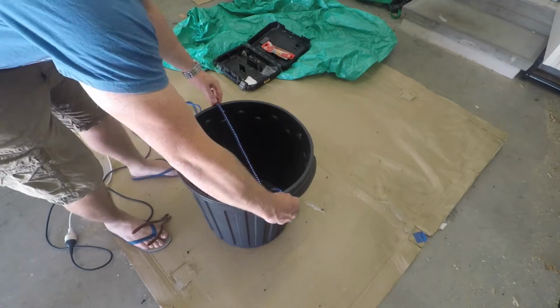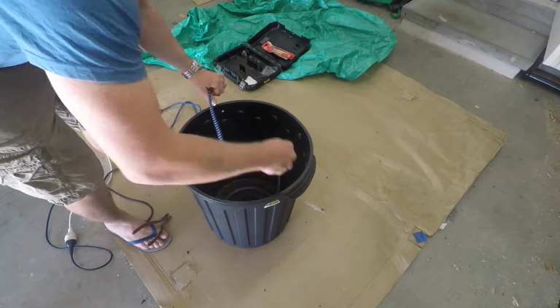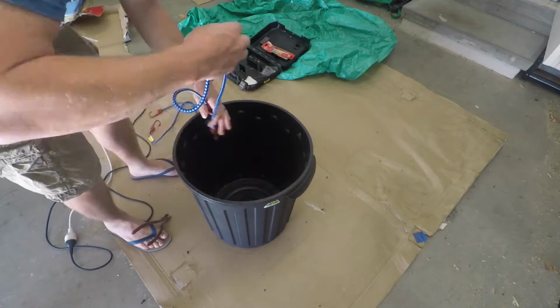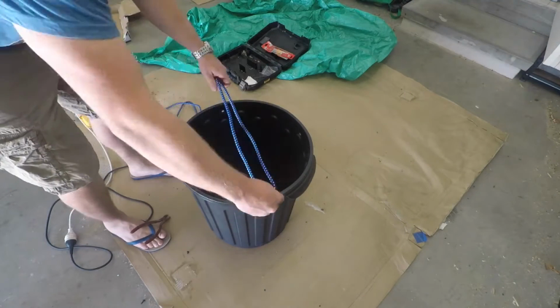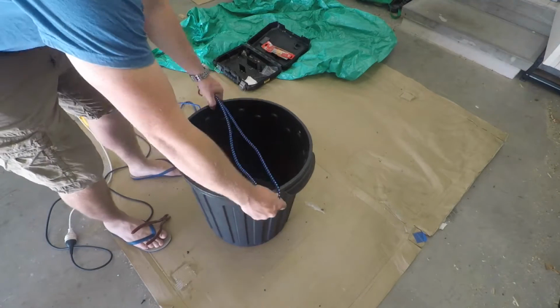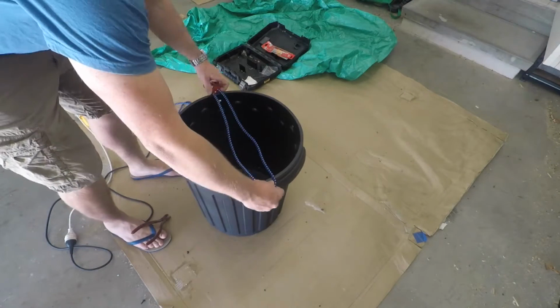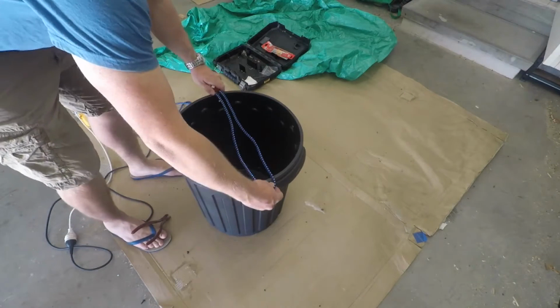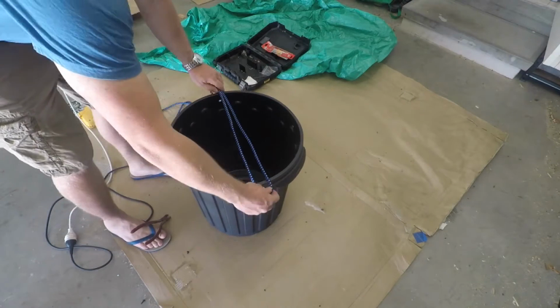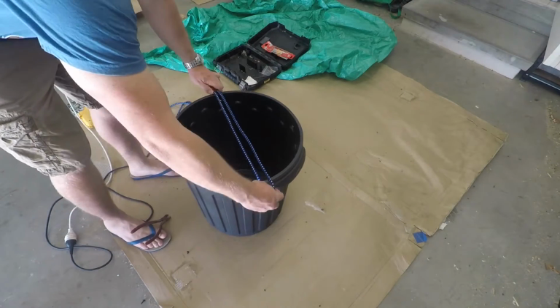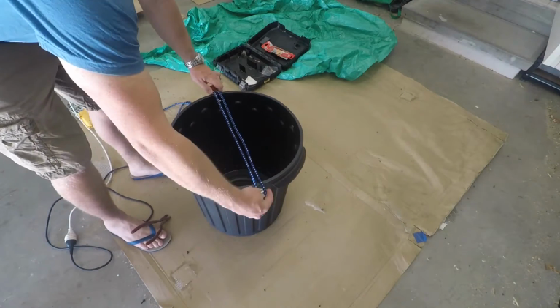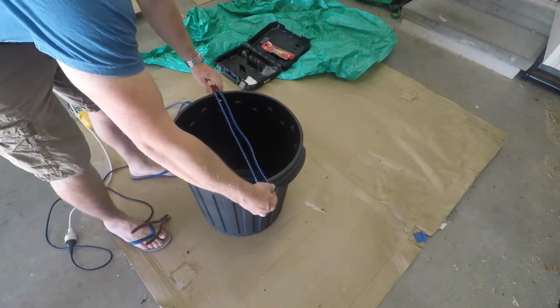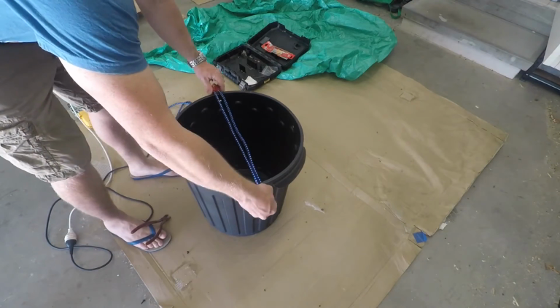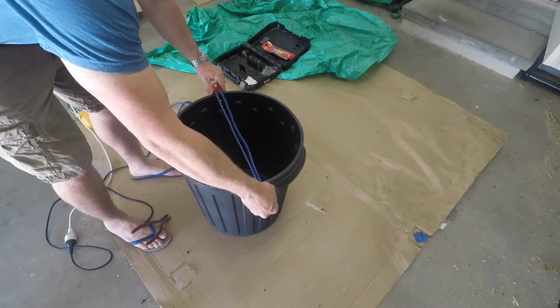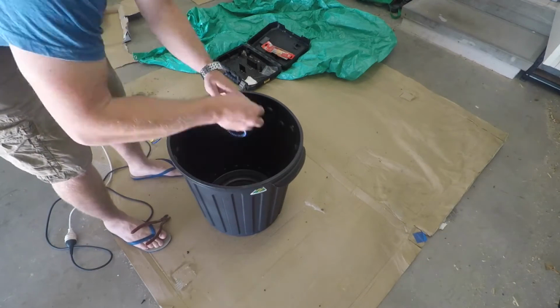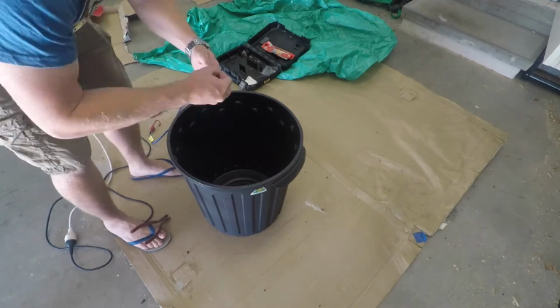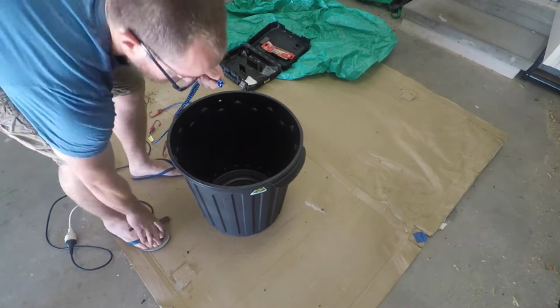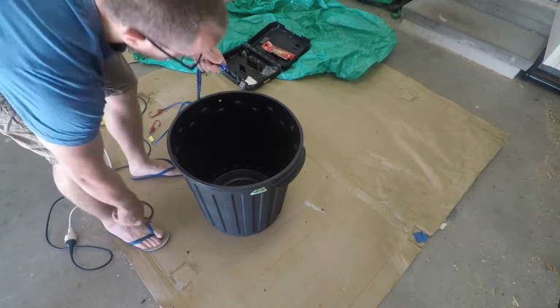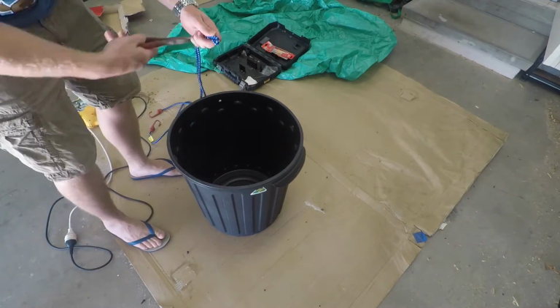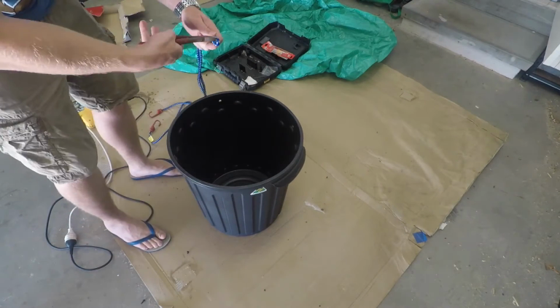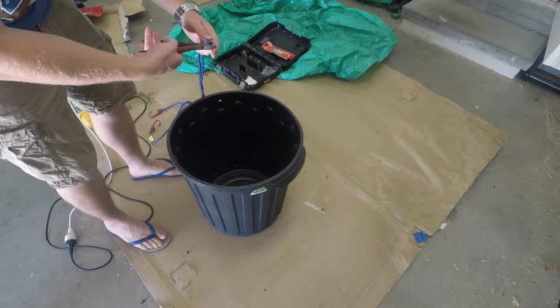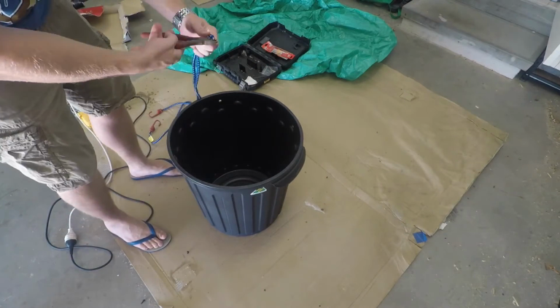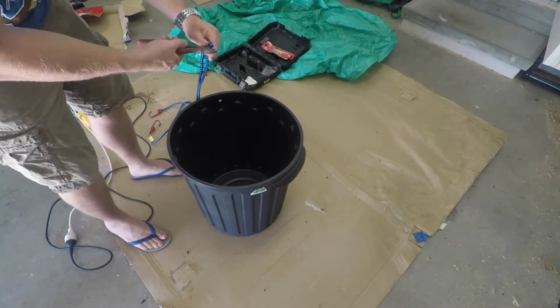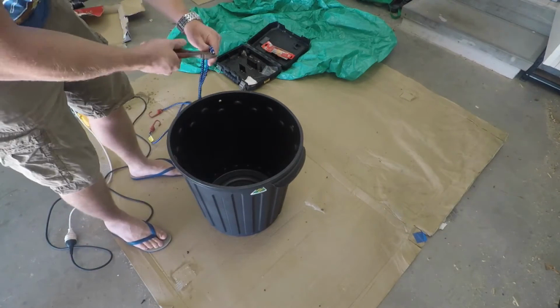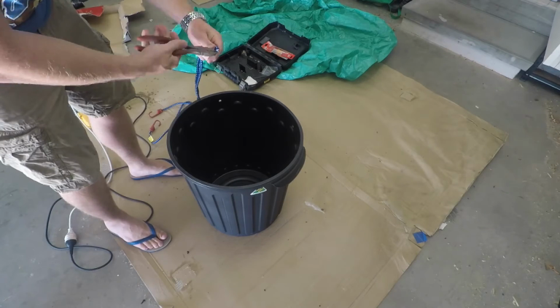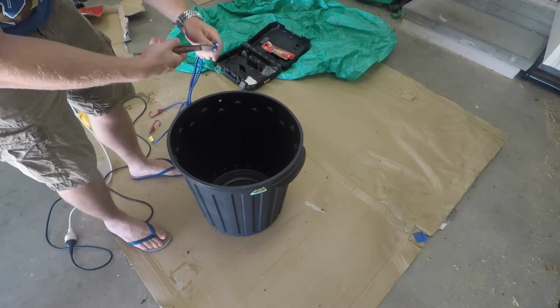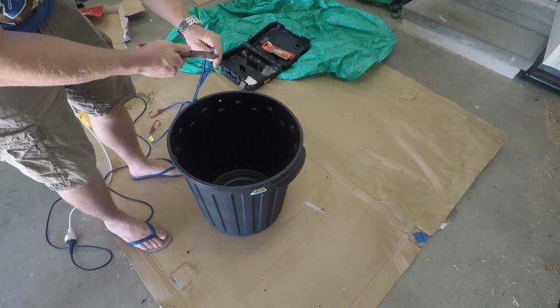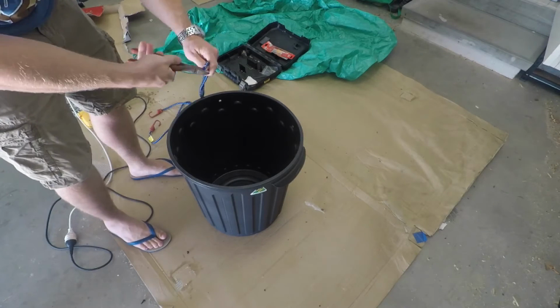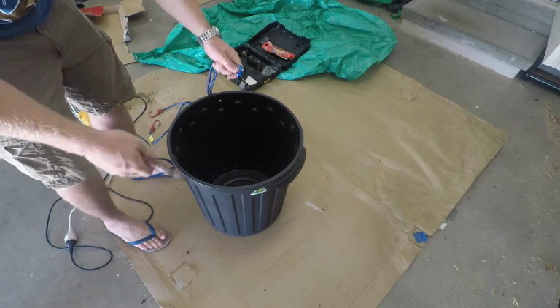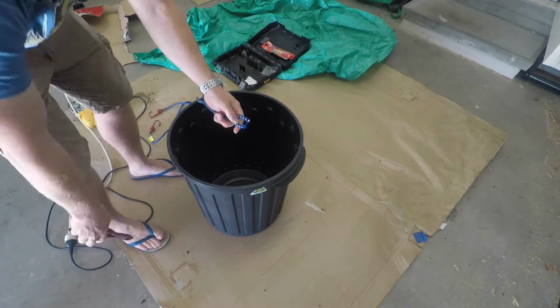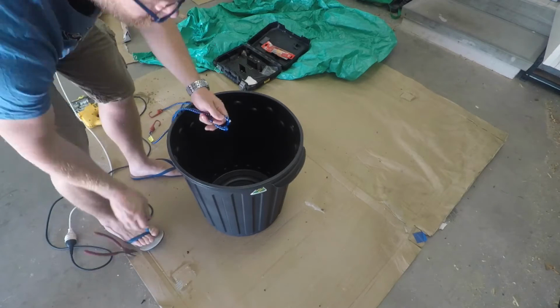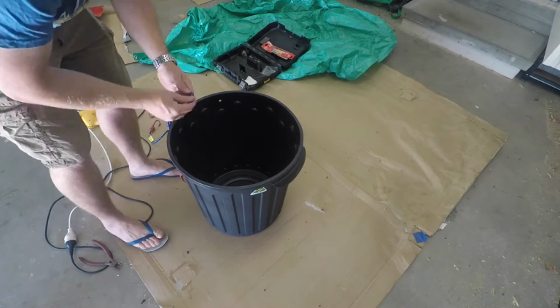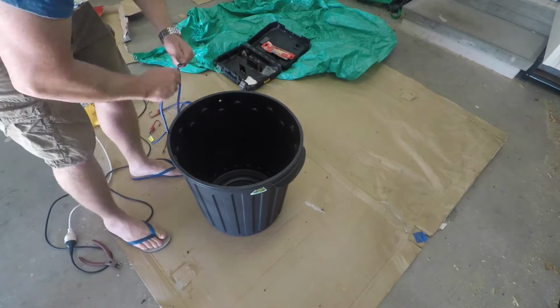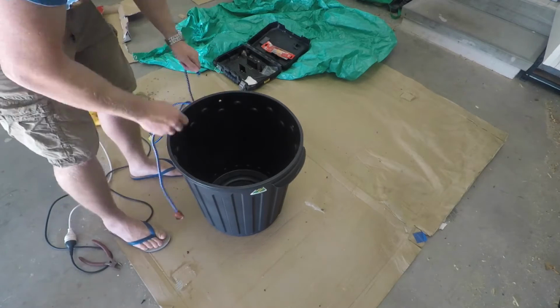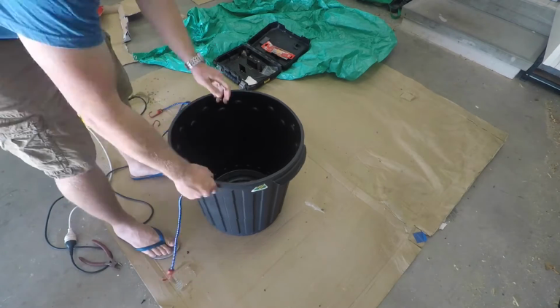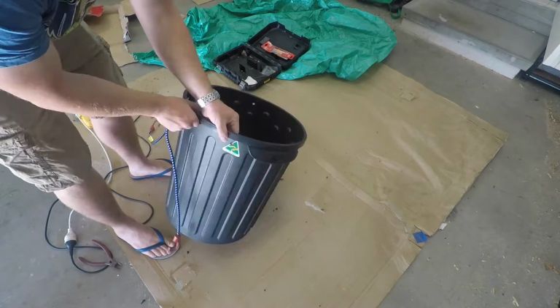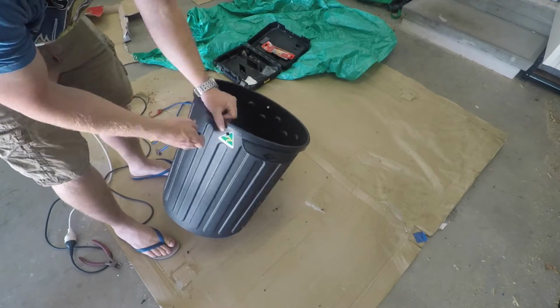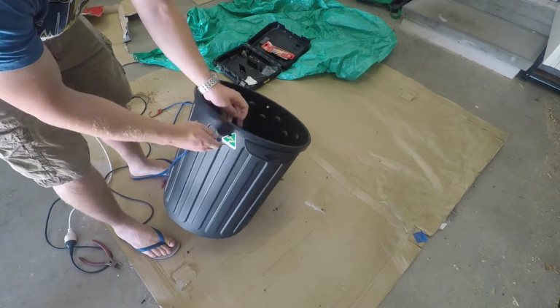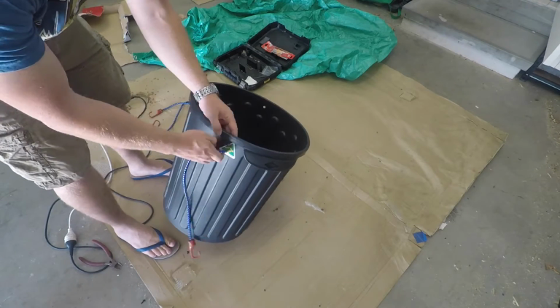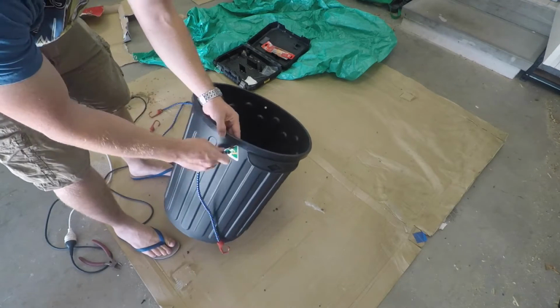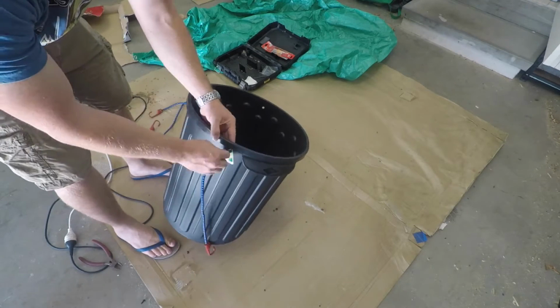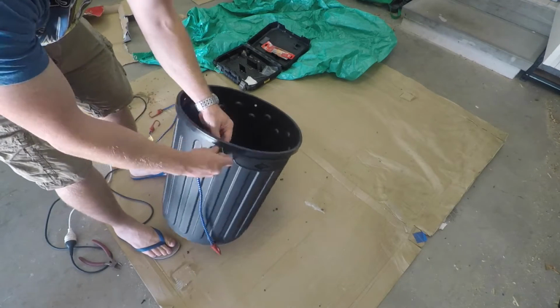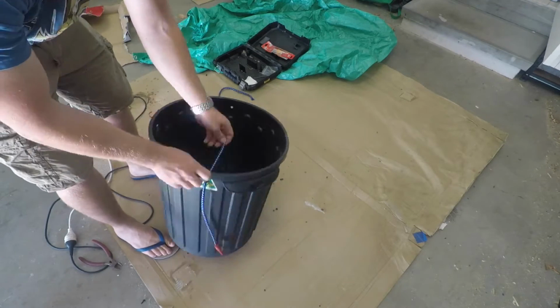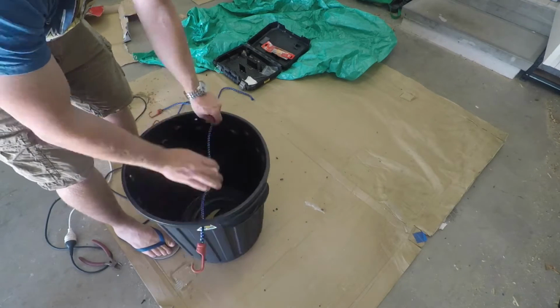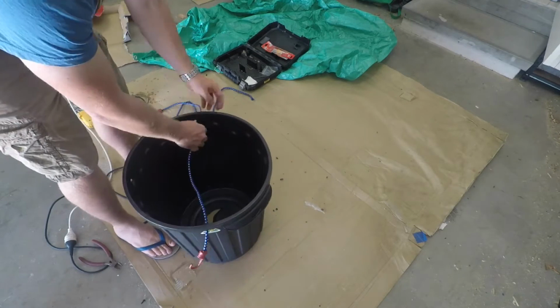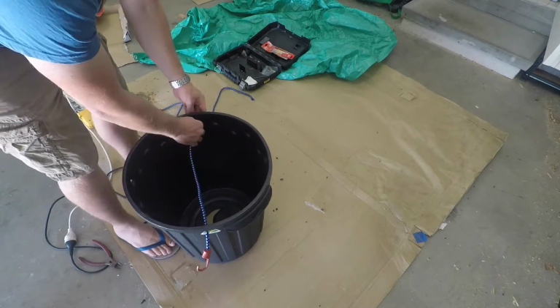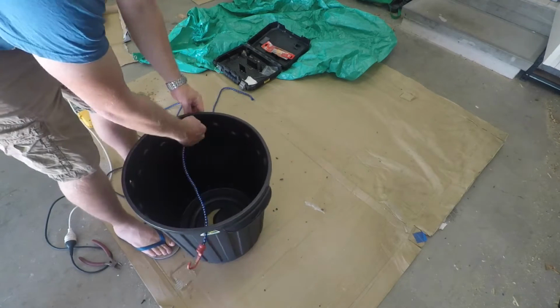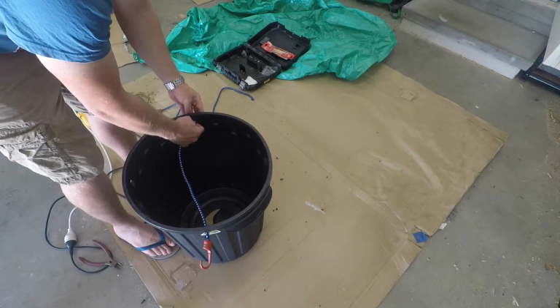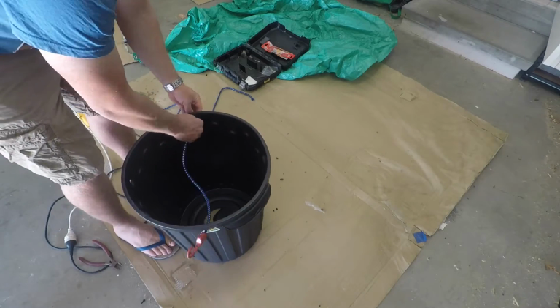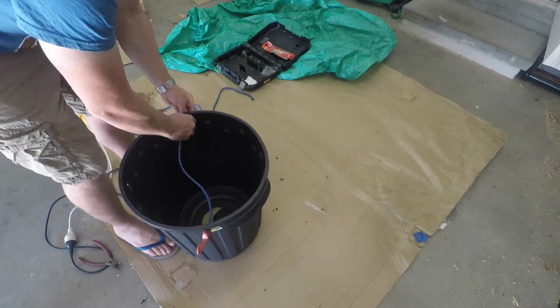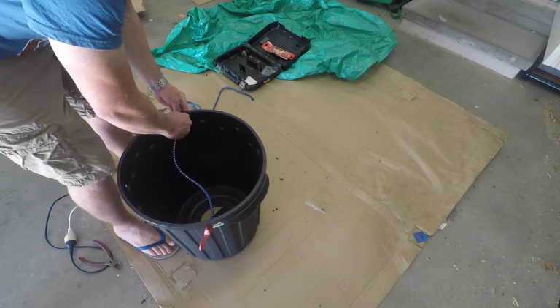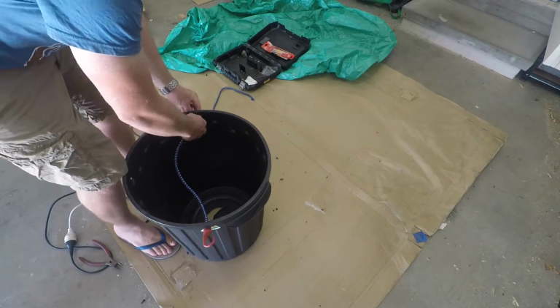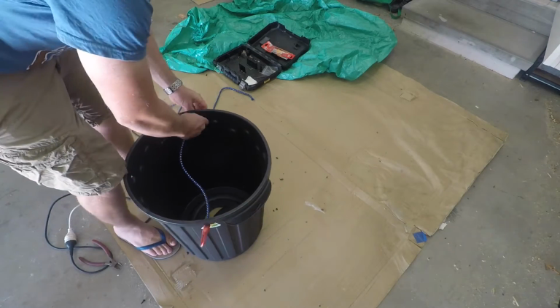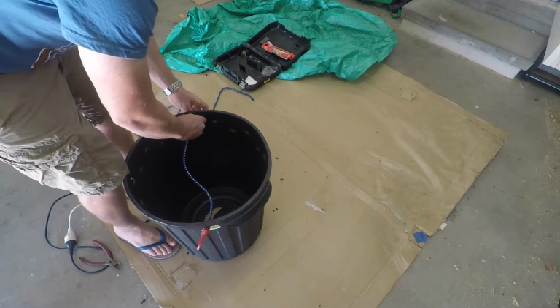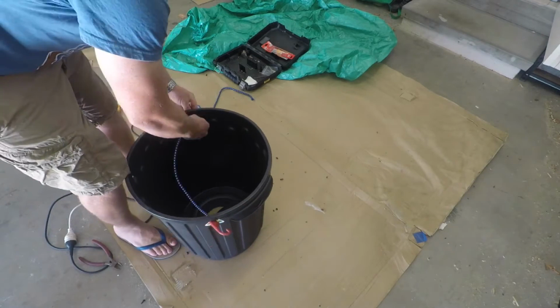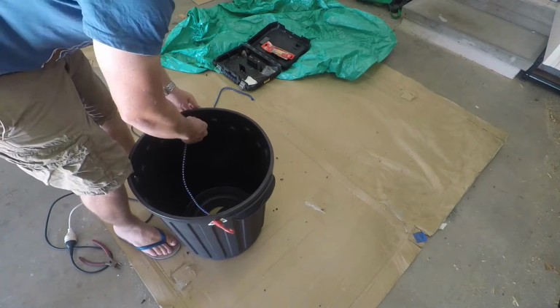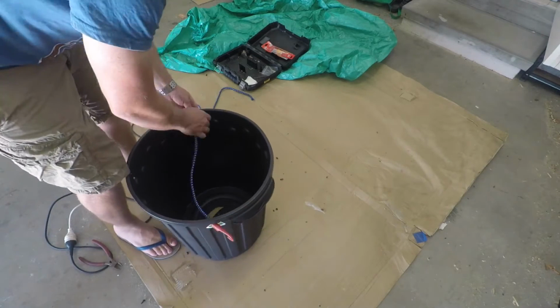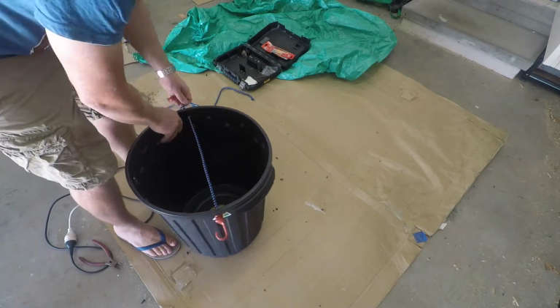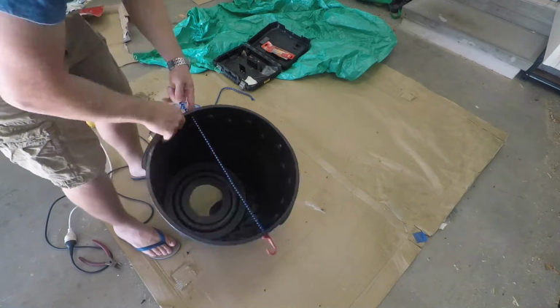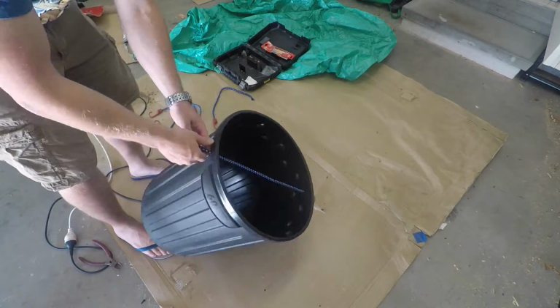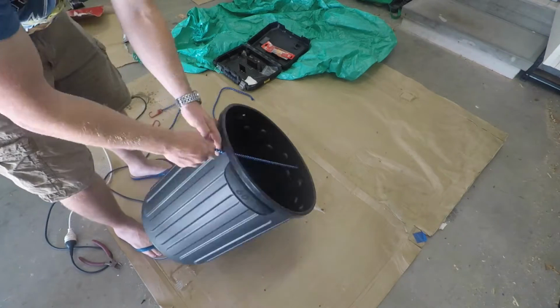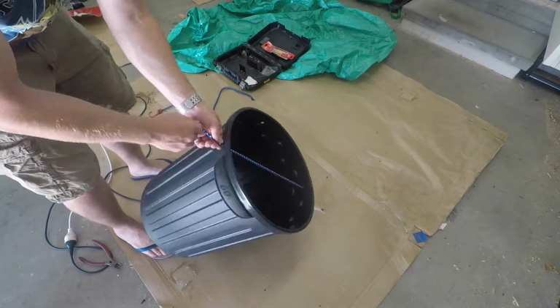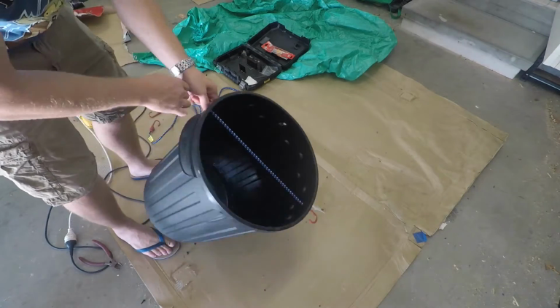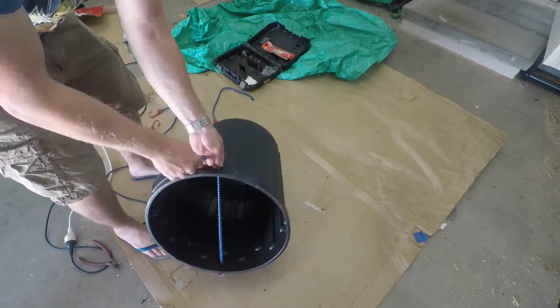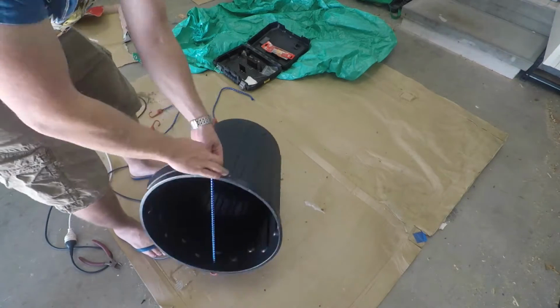Step 2 is to get some elastic cord across the top. I wanted to use two lengths that cross over in the middle so there was an even pressure across the top of the bin.